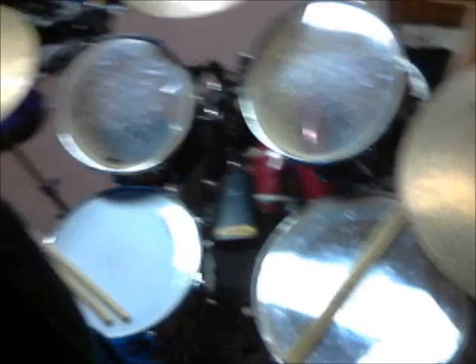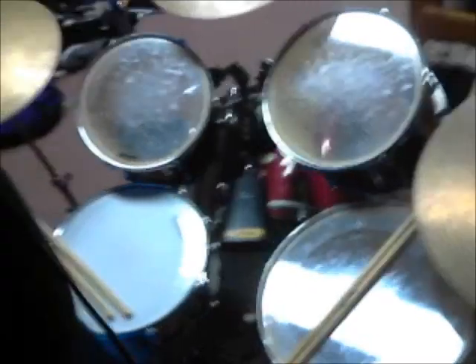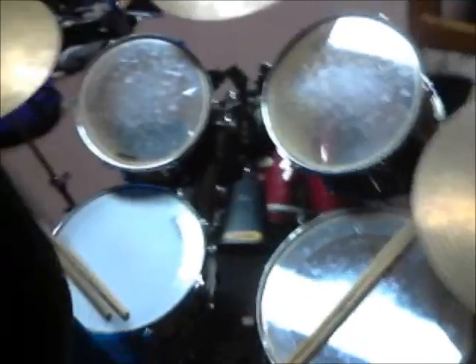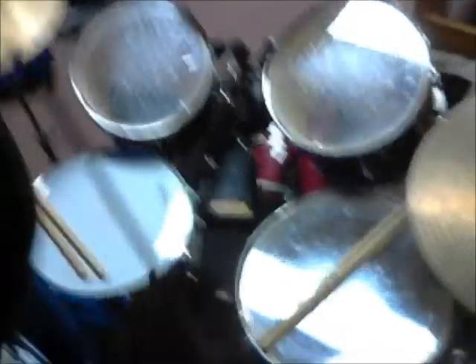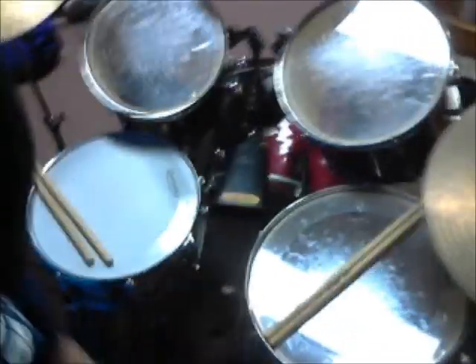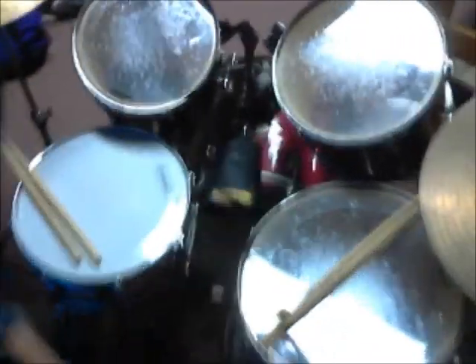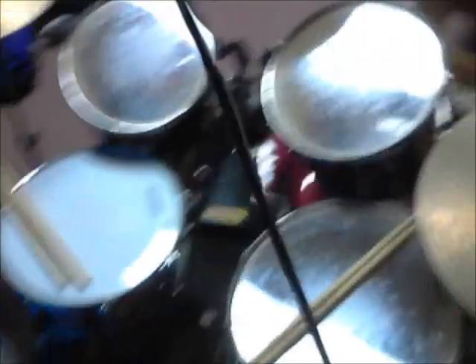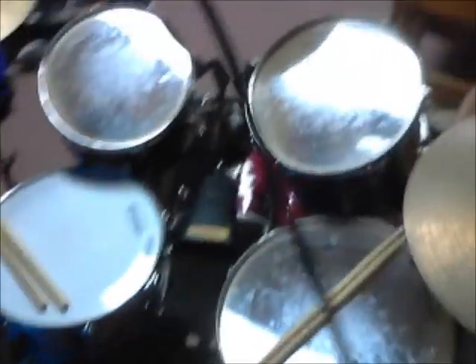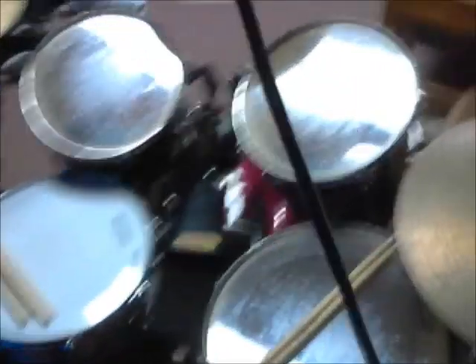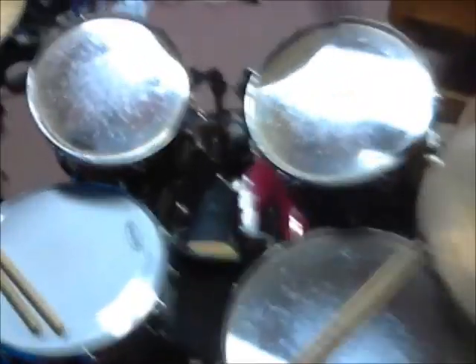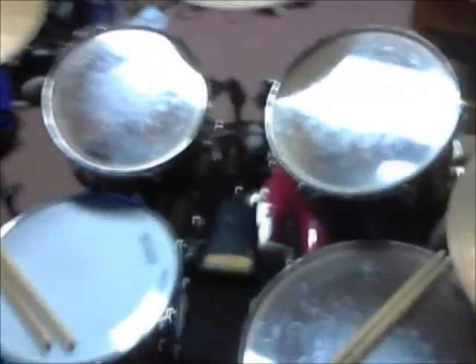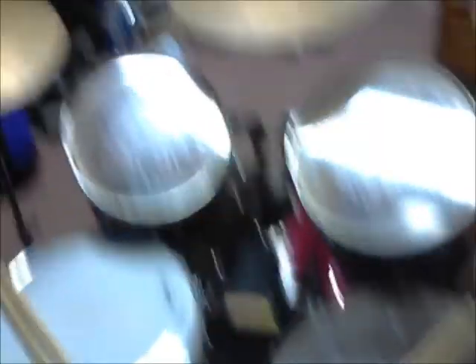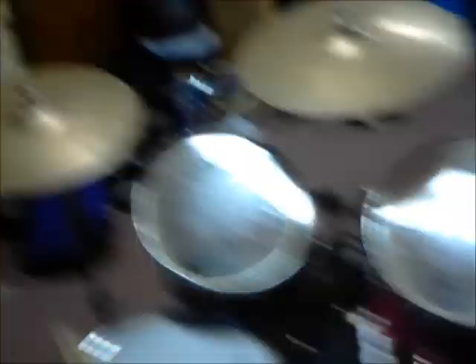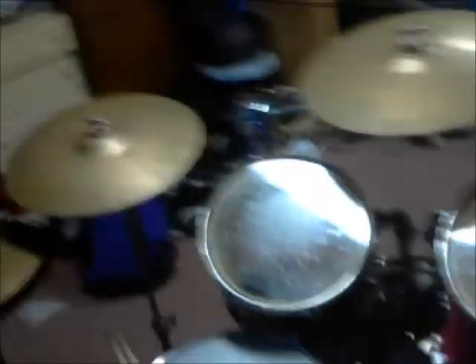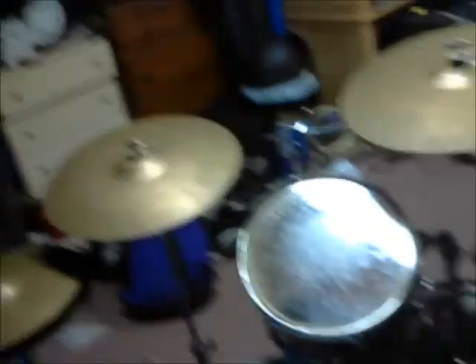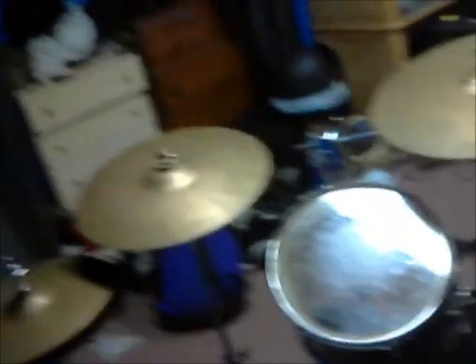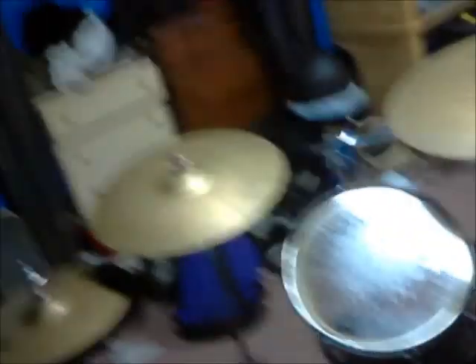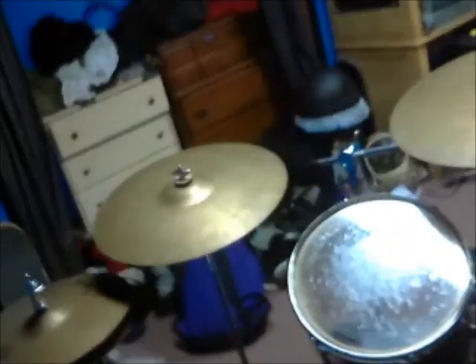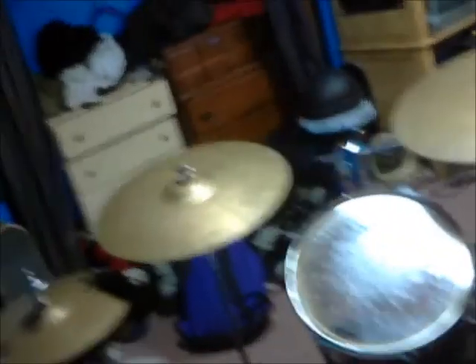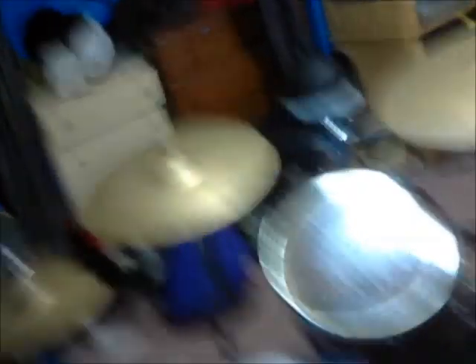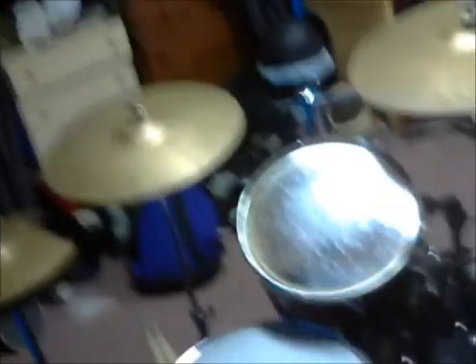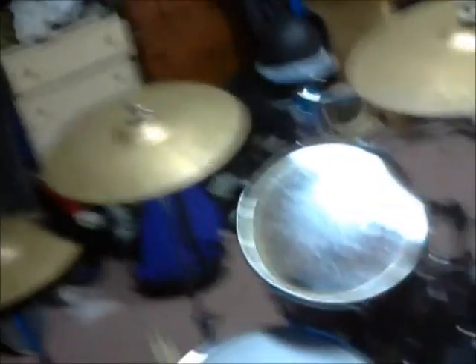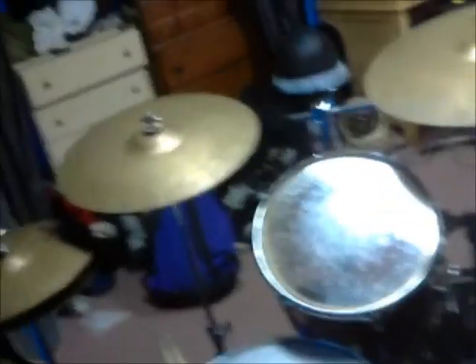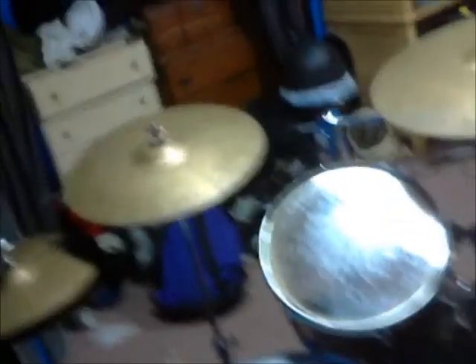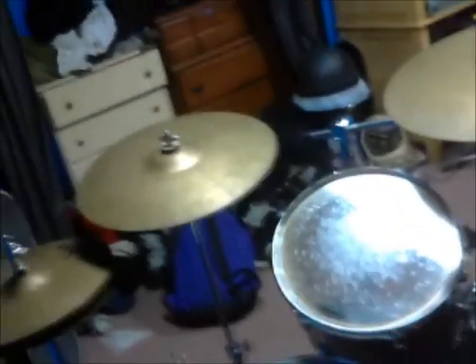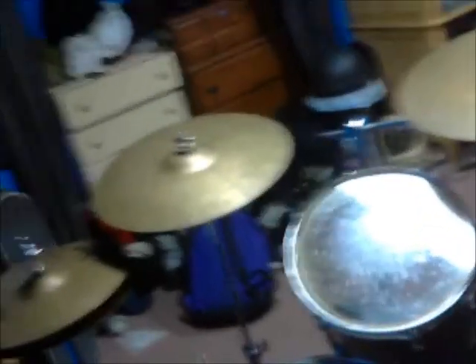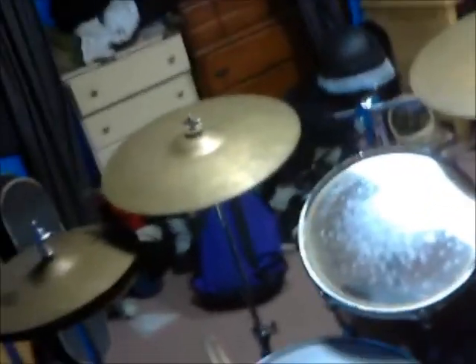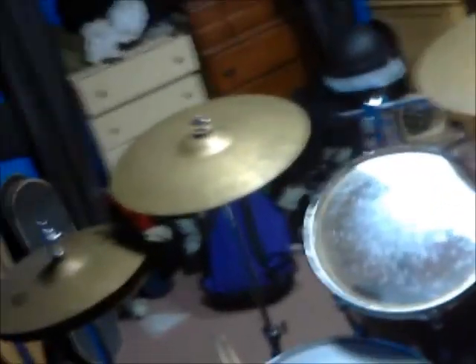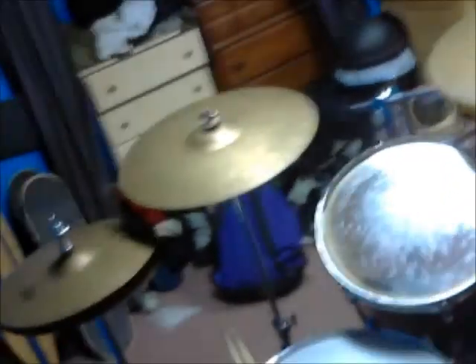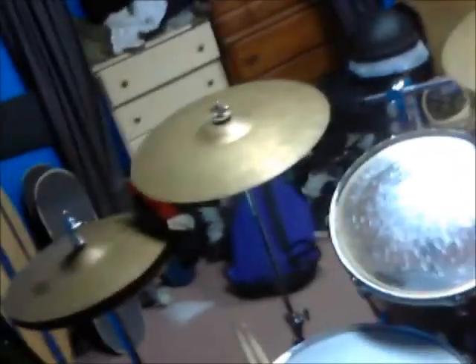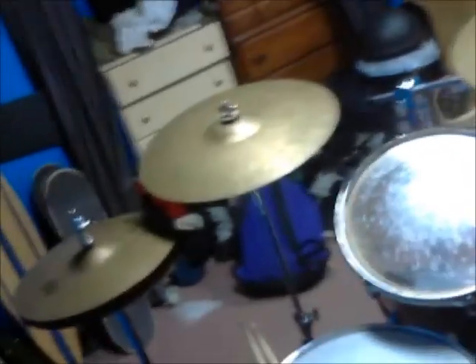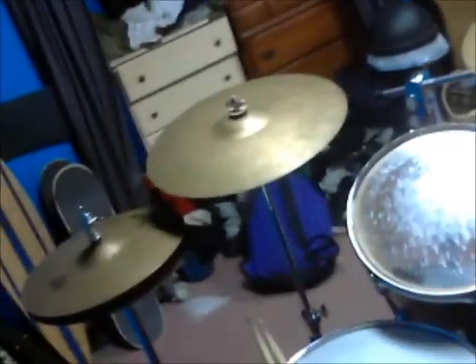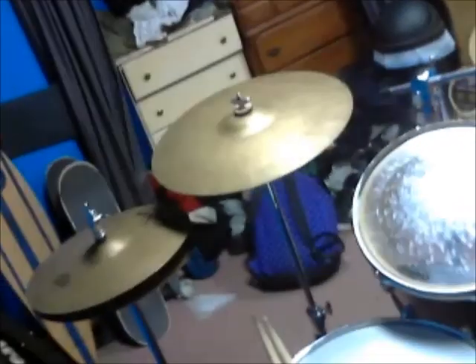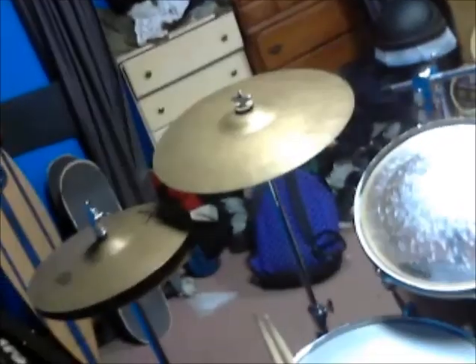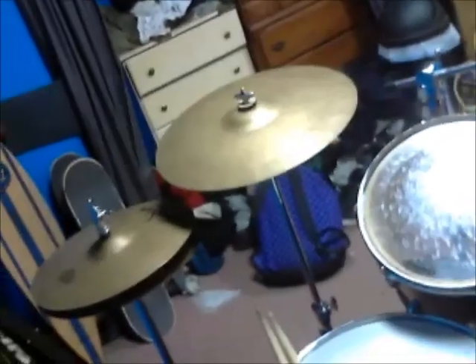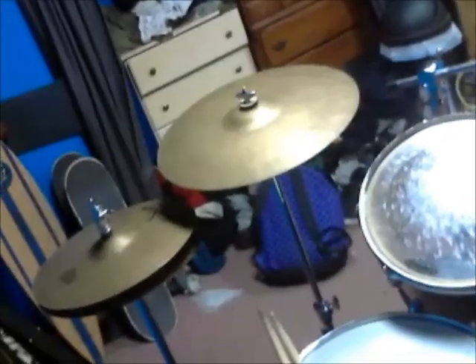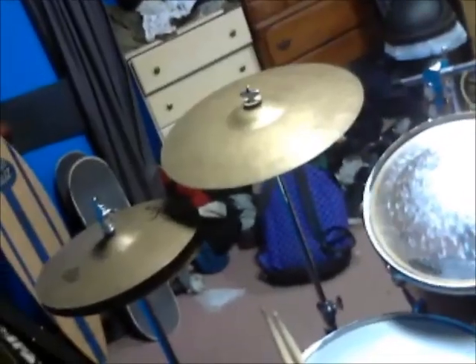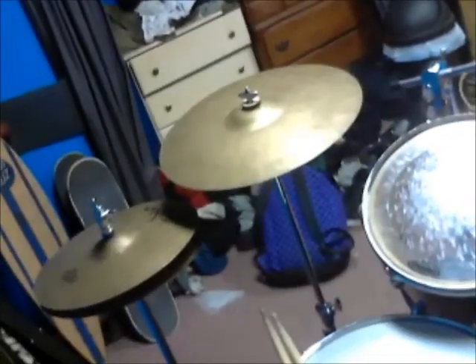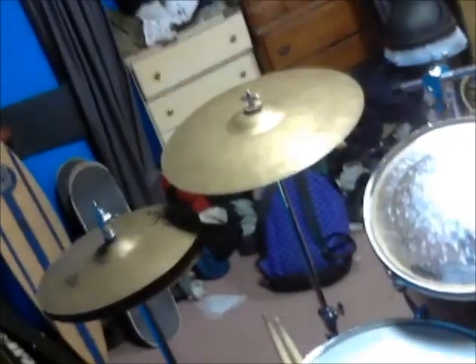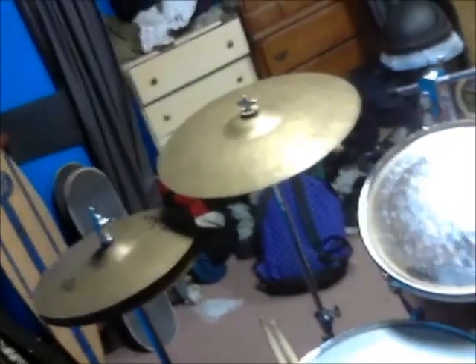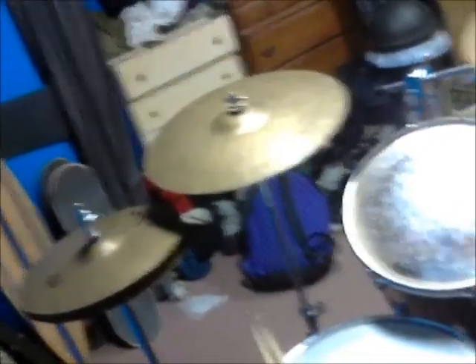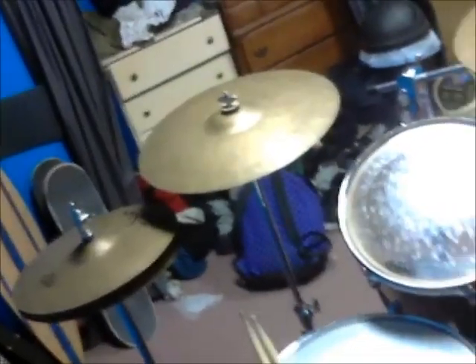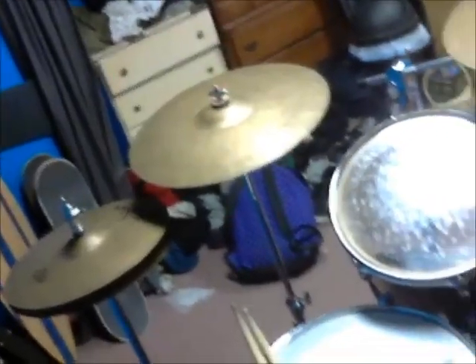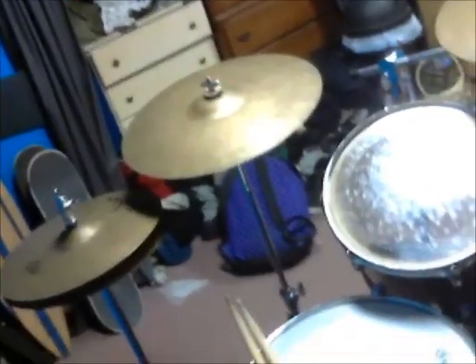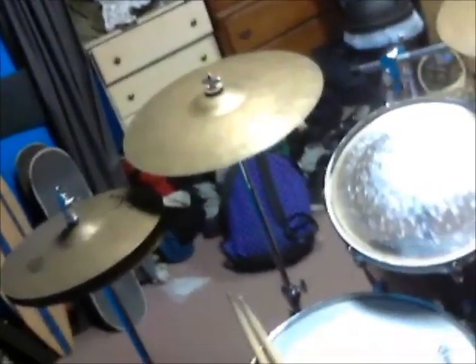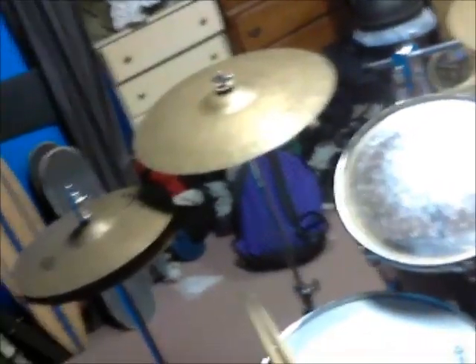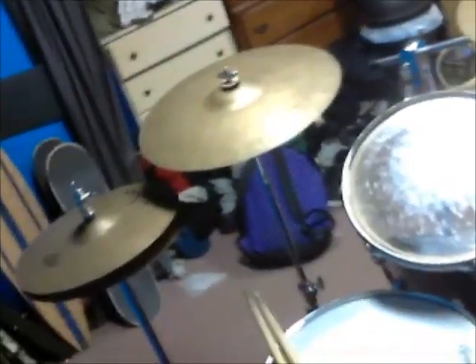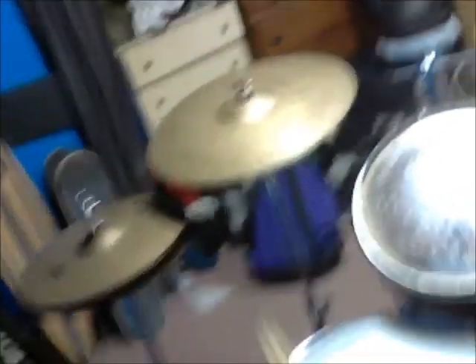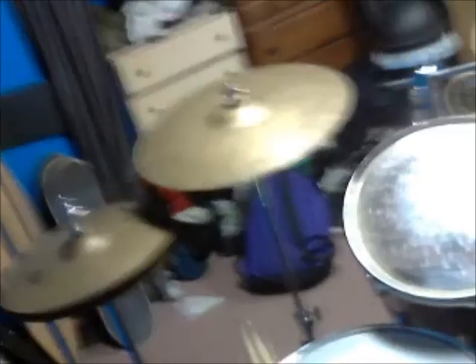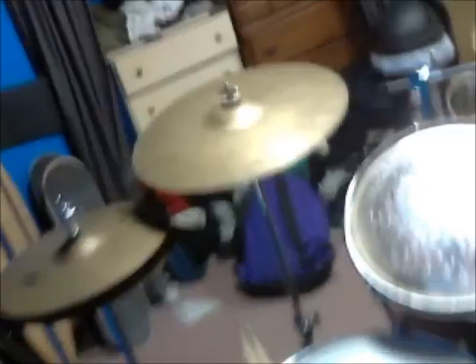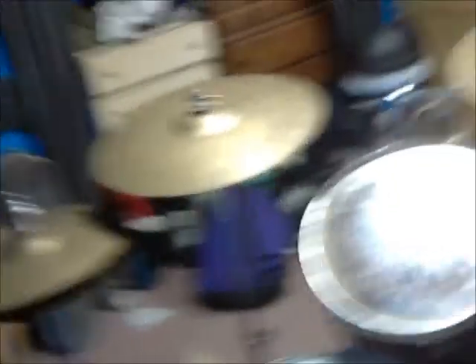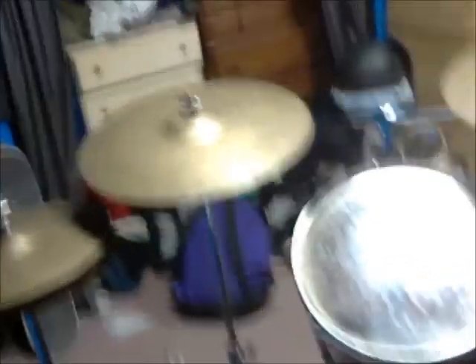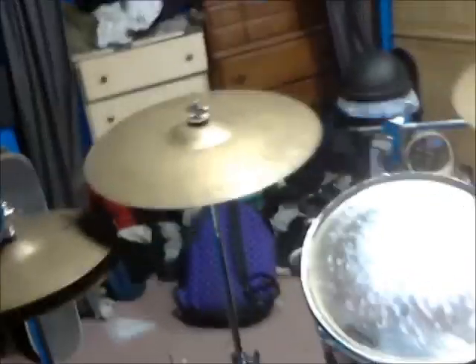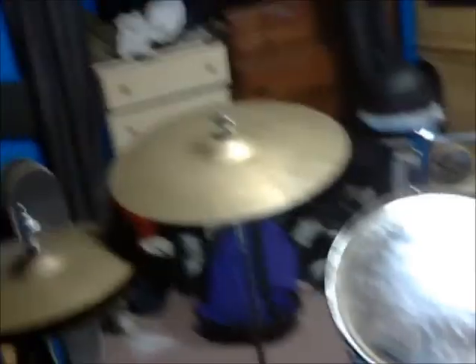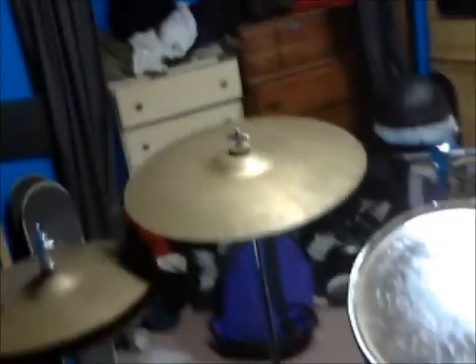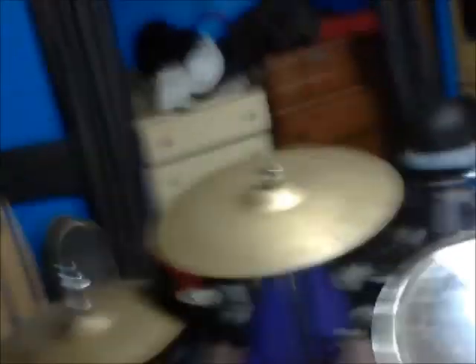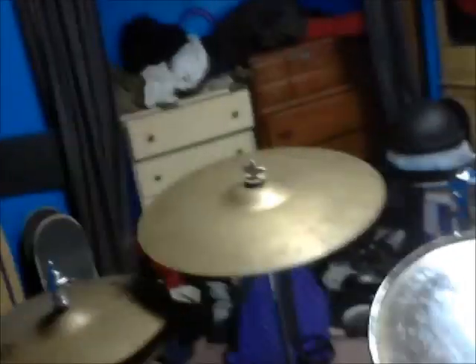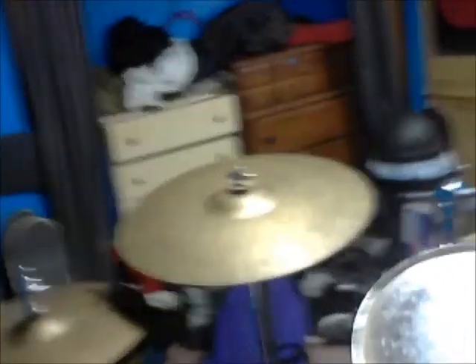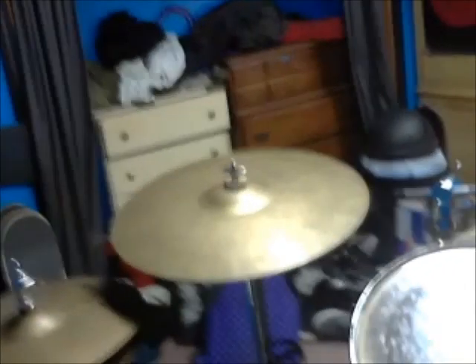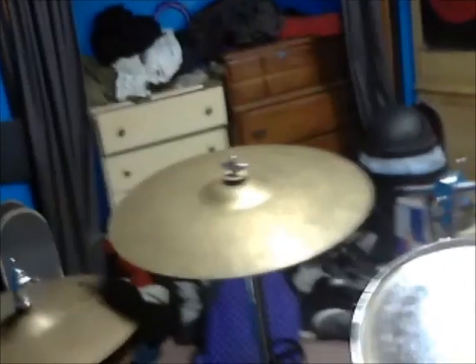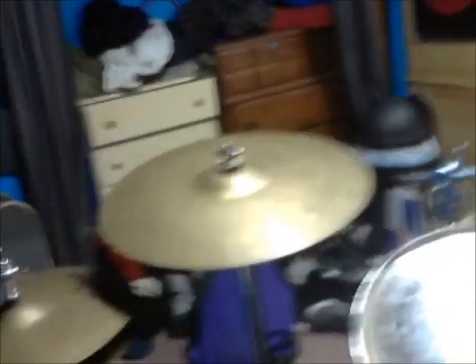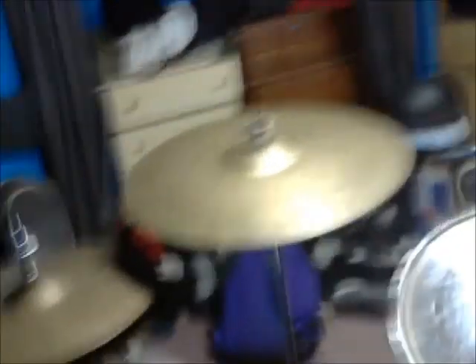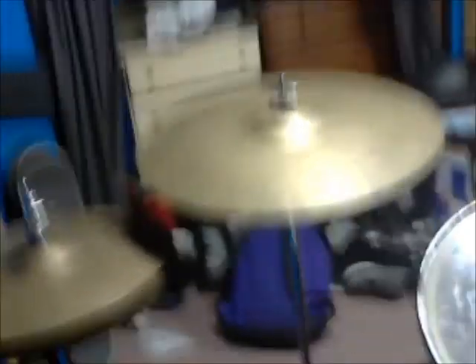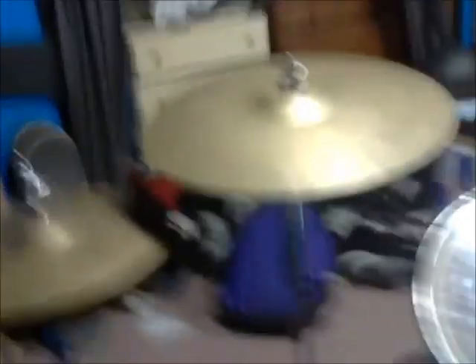I'm going to be doing an updated view of my drum kit. I'll go over my cymbals first.